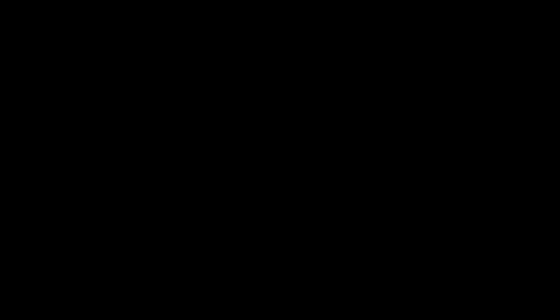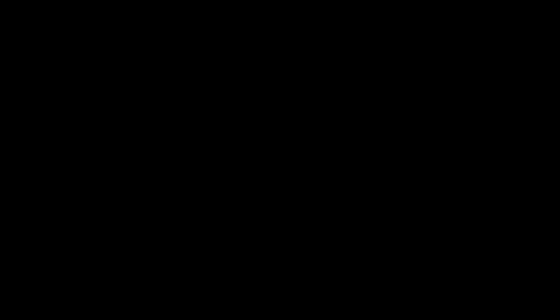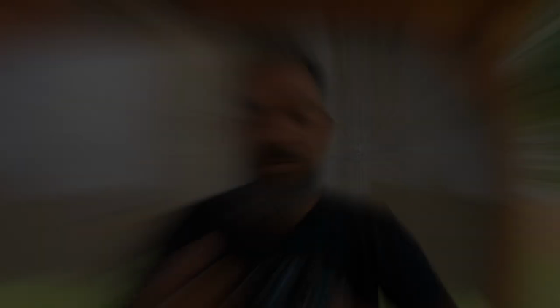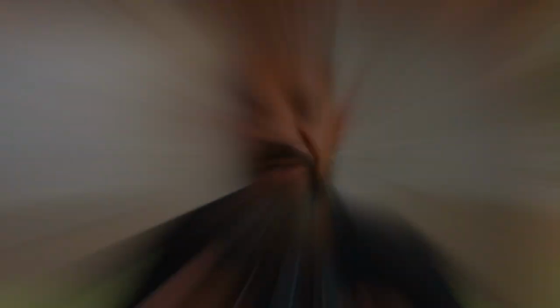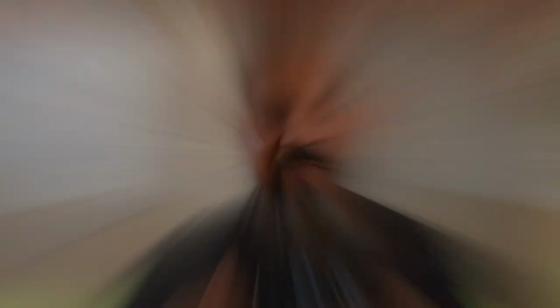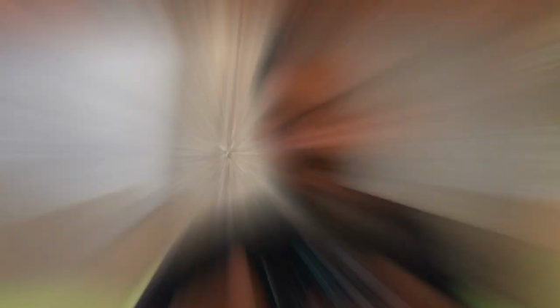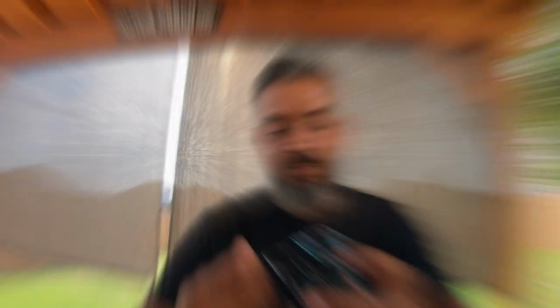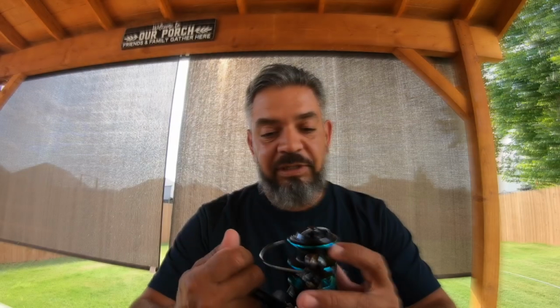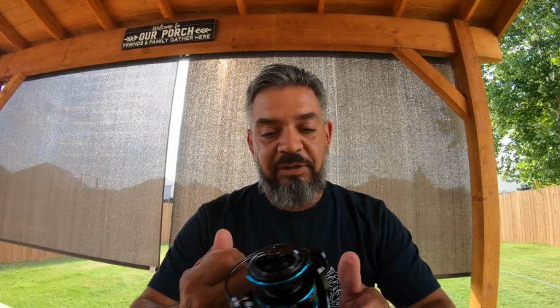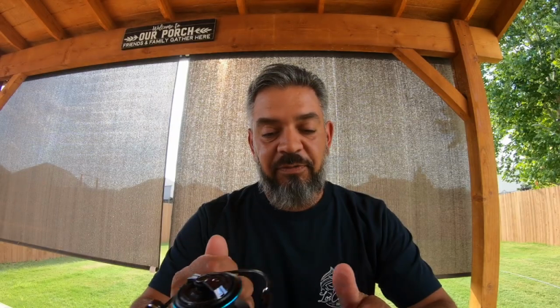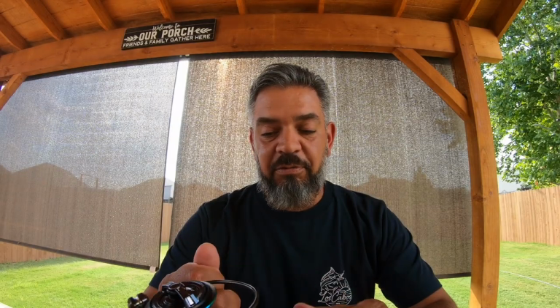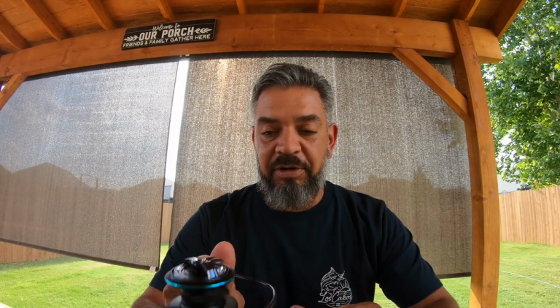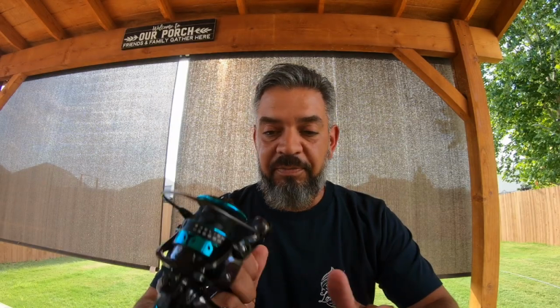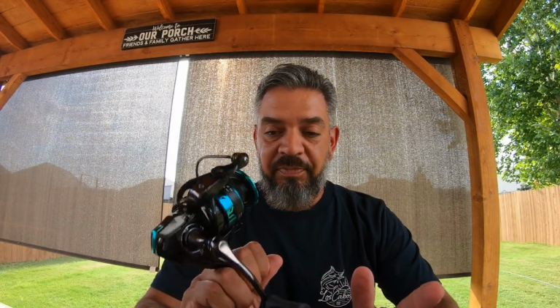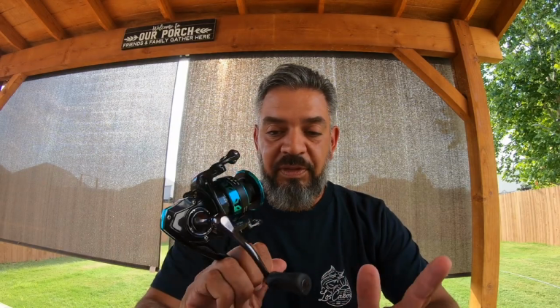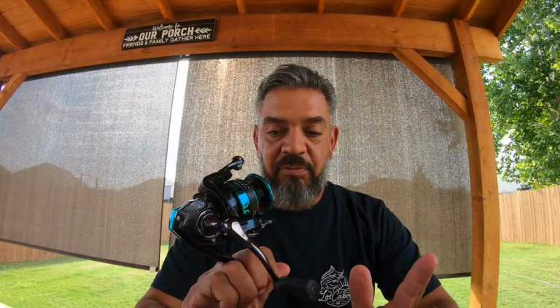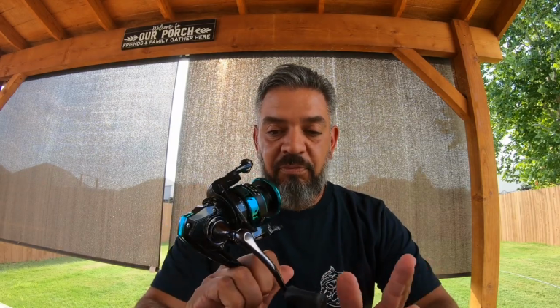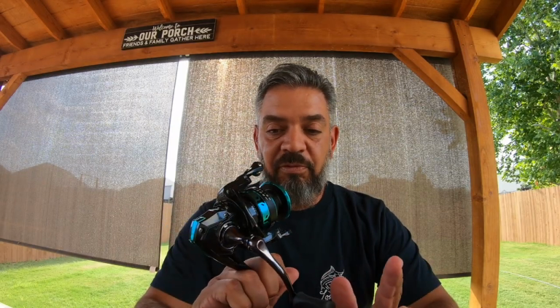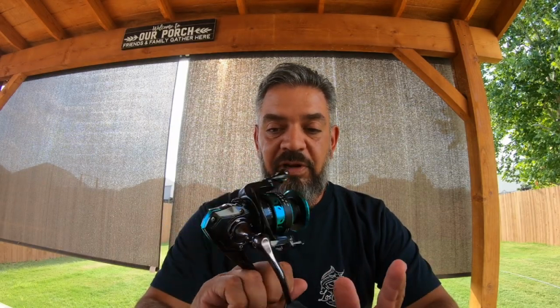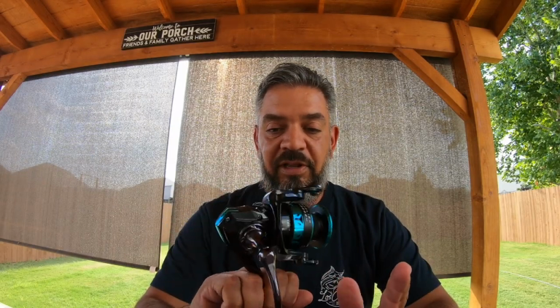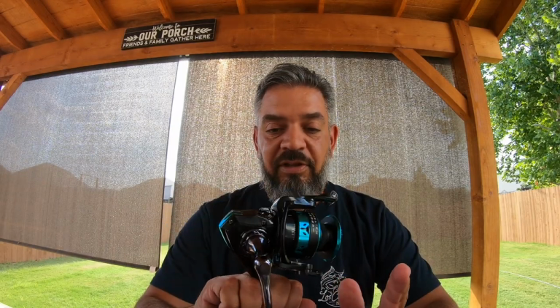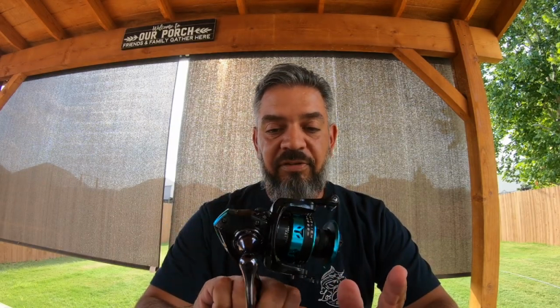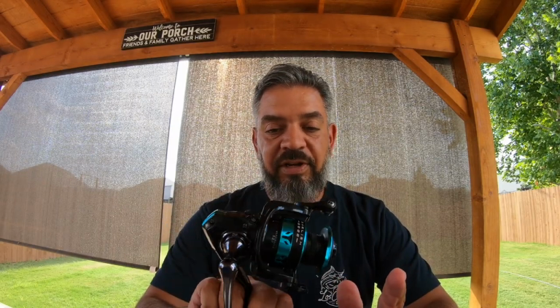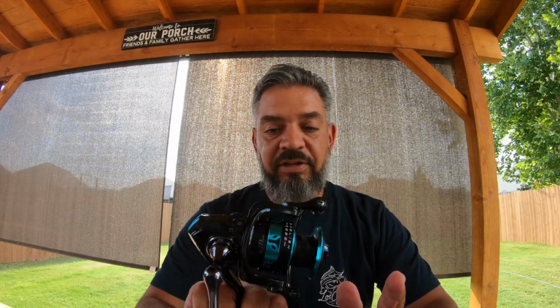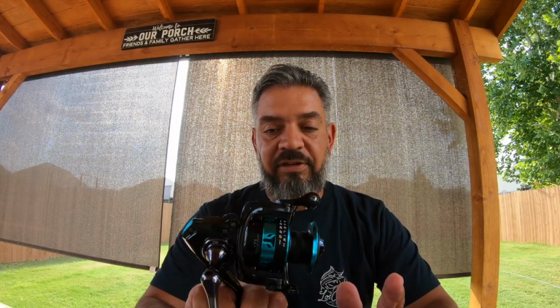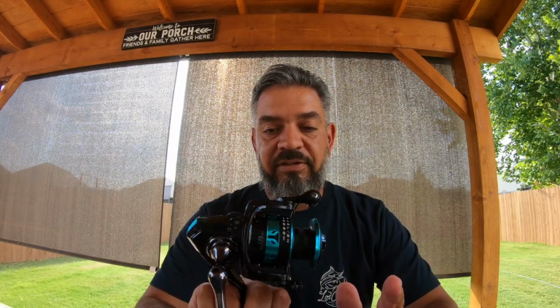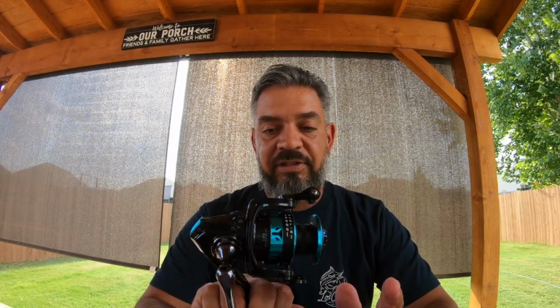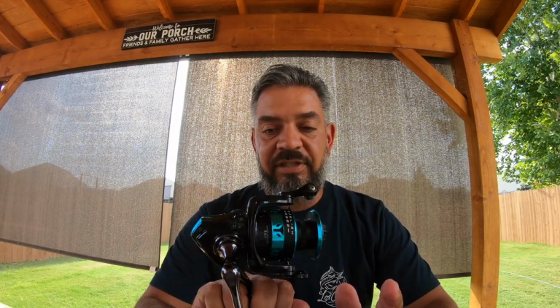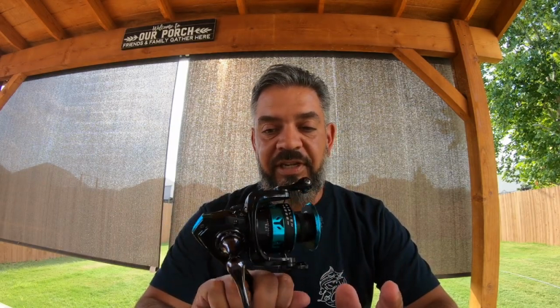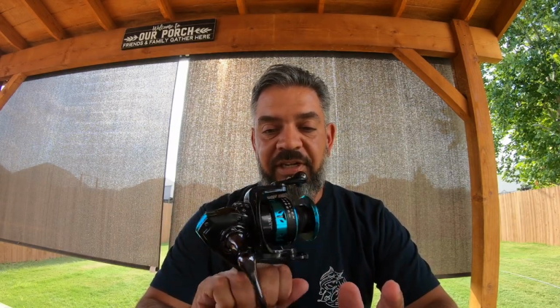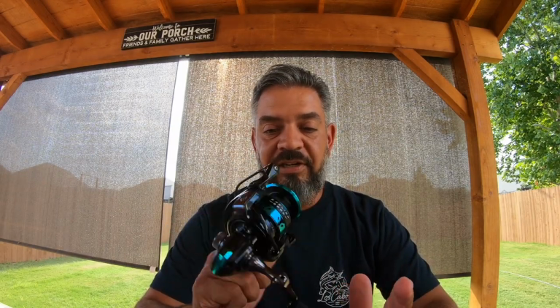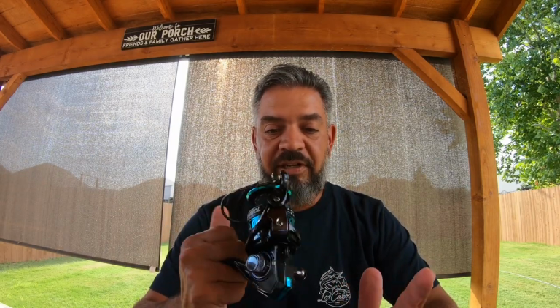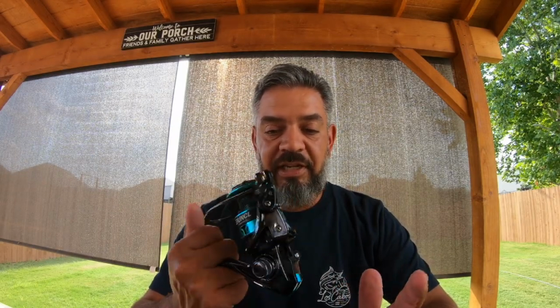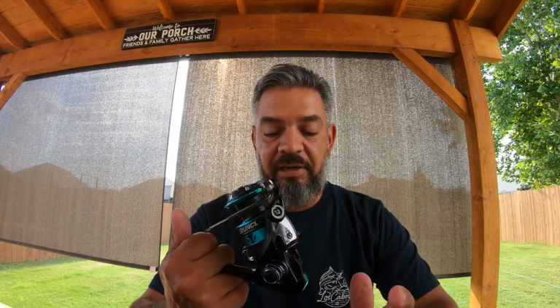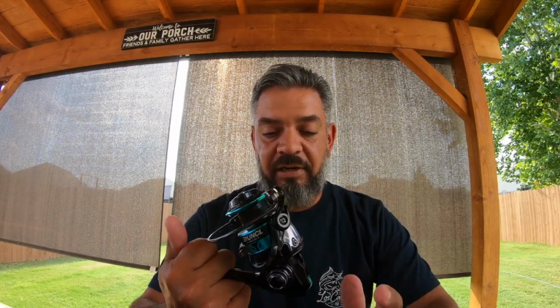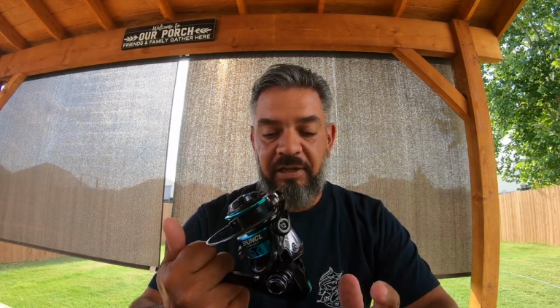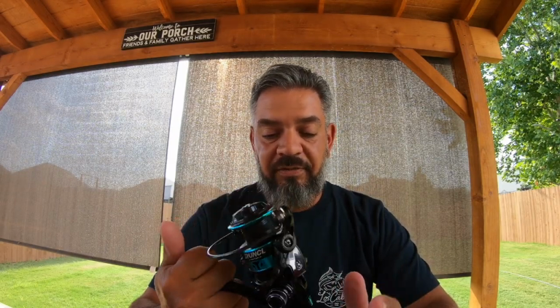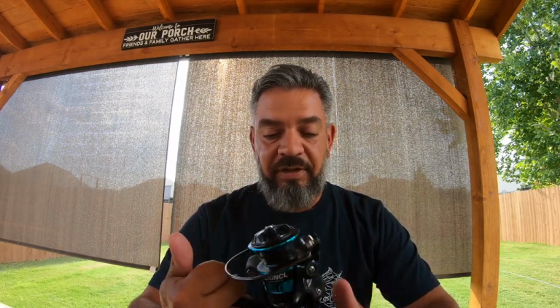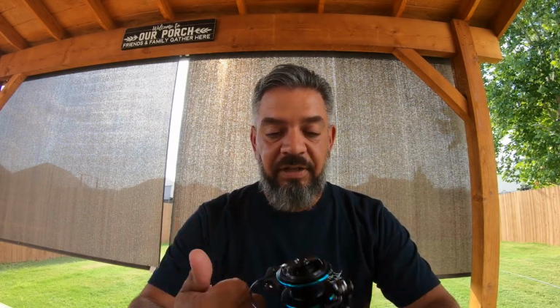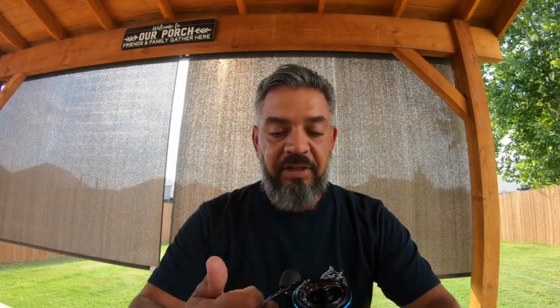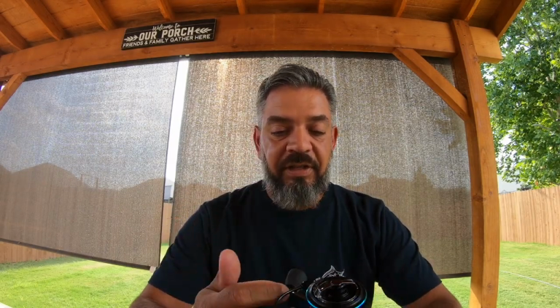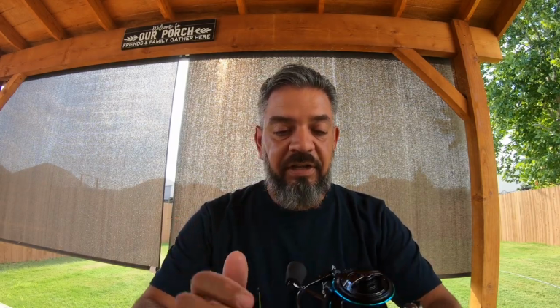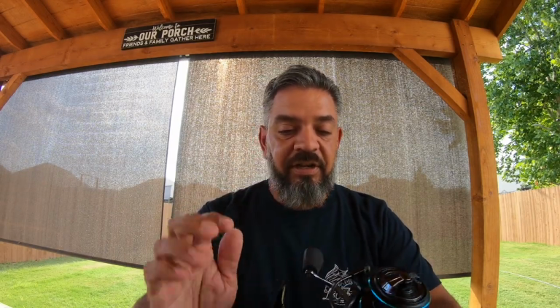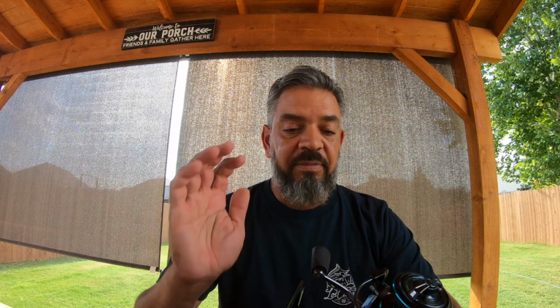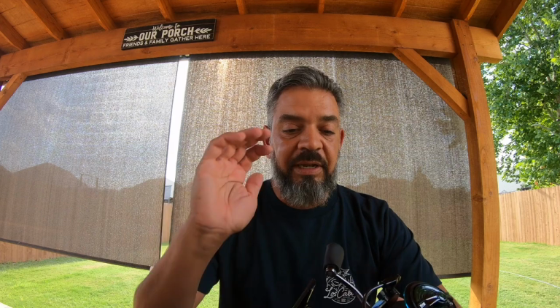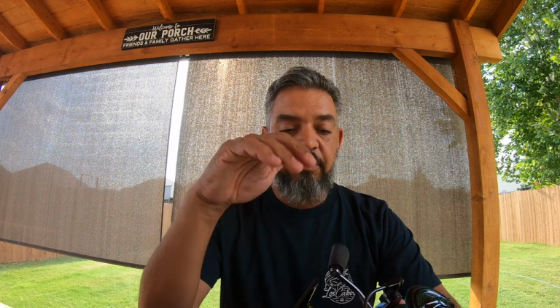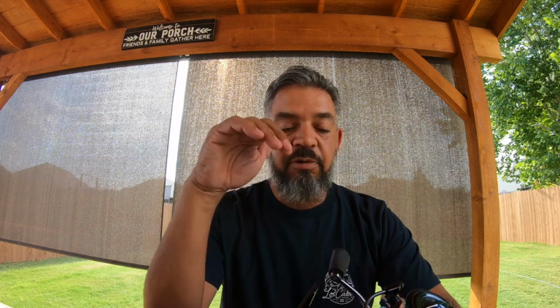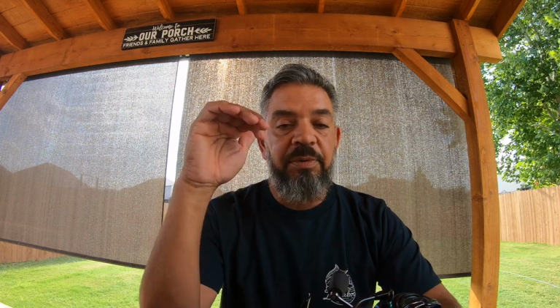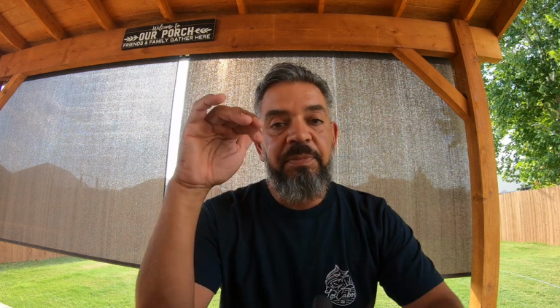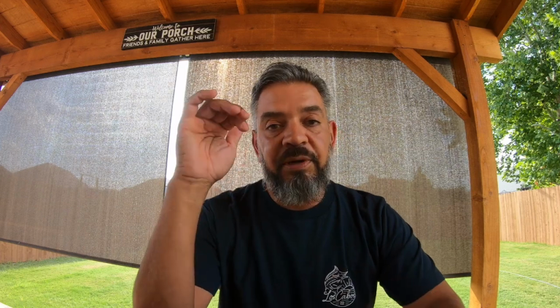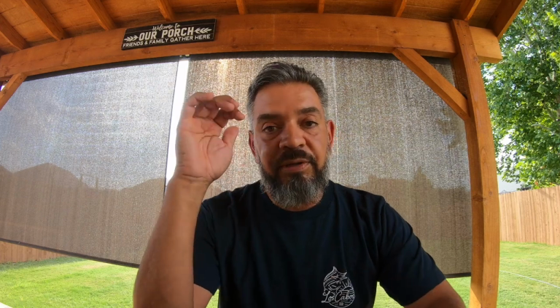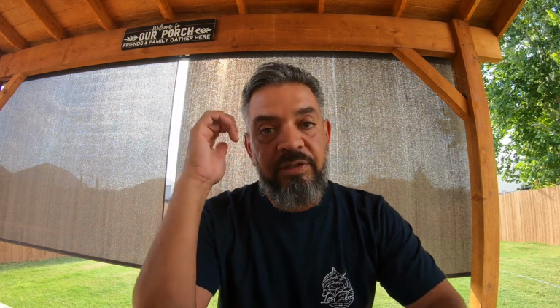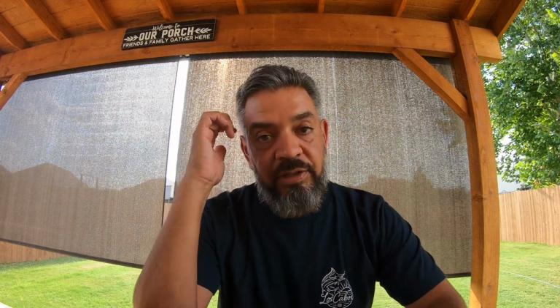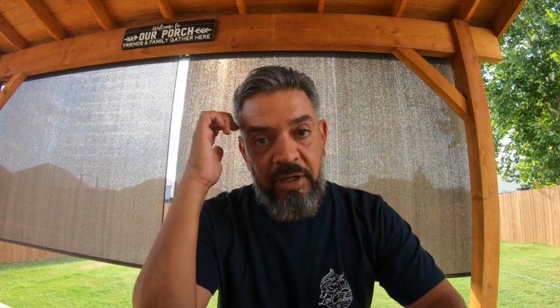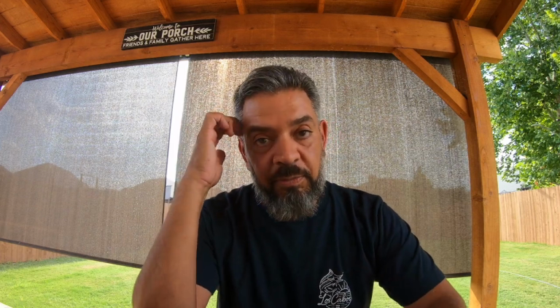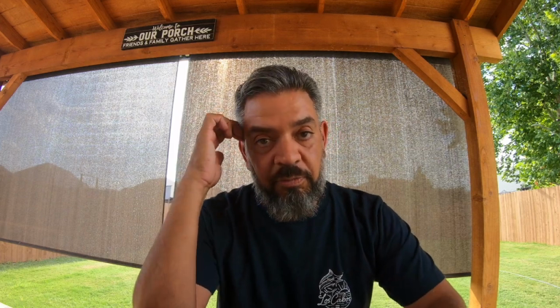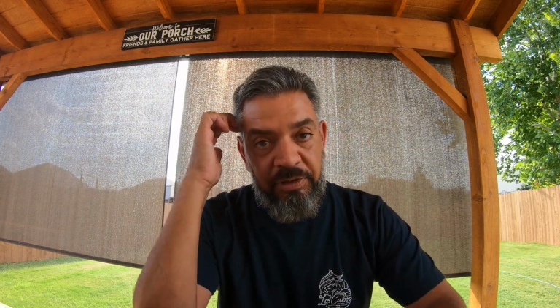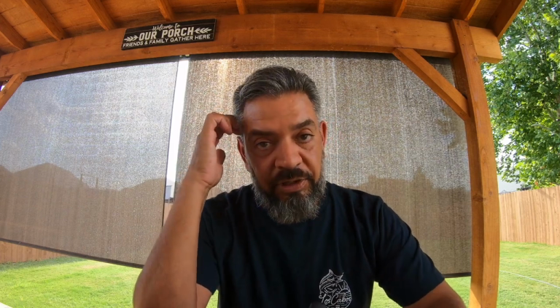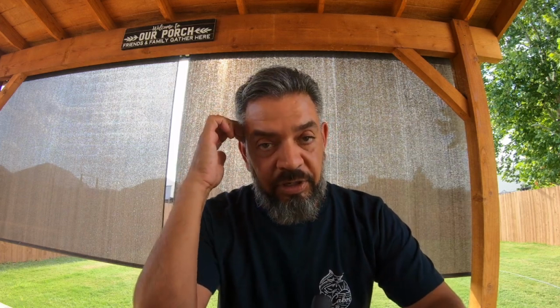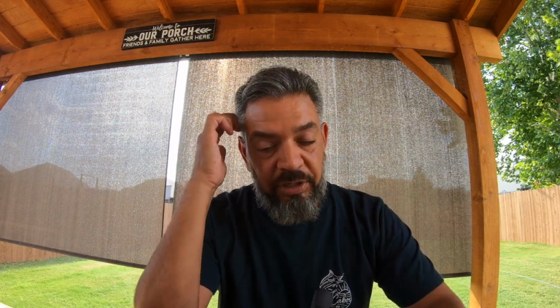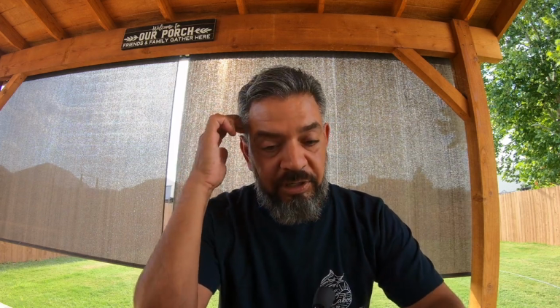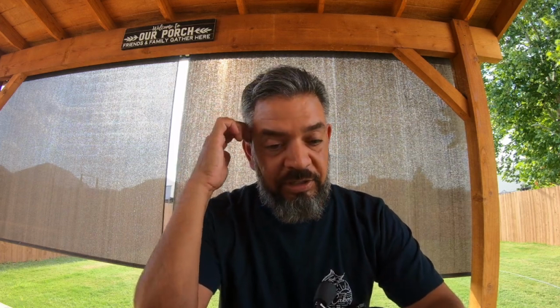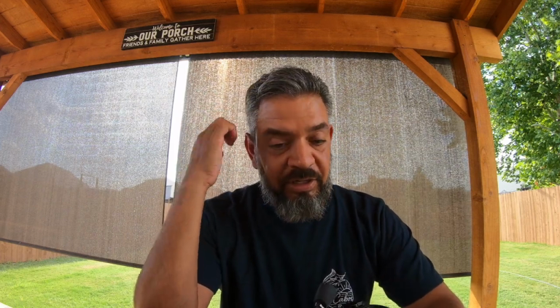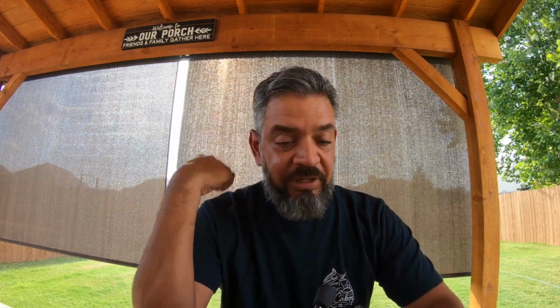Anyways, that's what that's for. Really great color design. I love it. I will be pairing this up with an ugly stick.